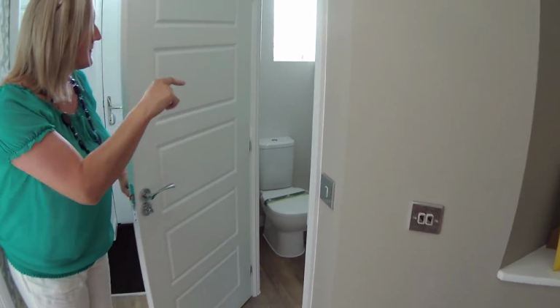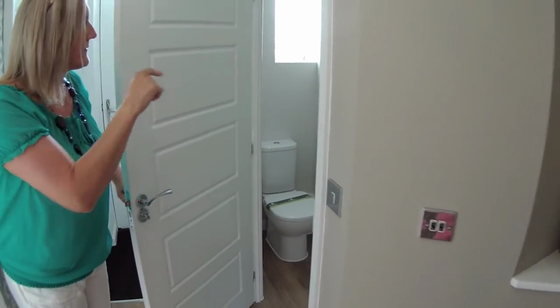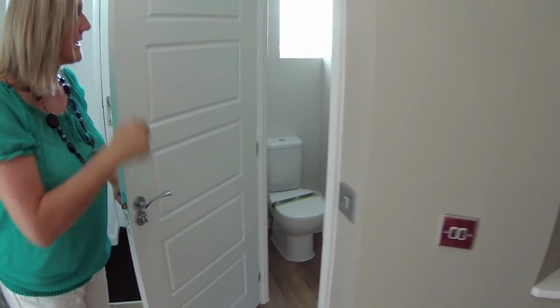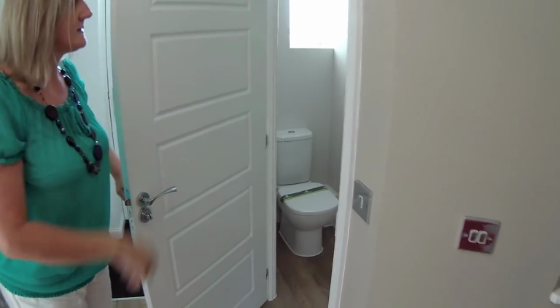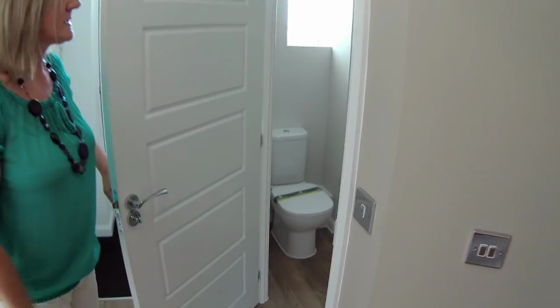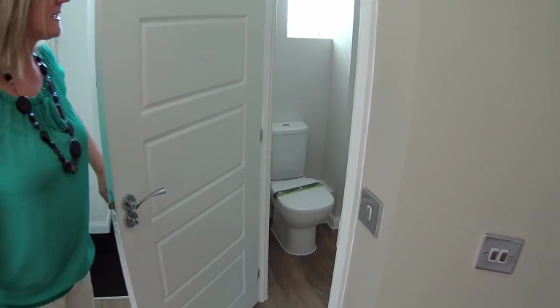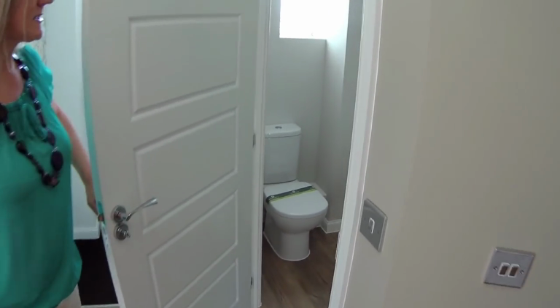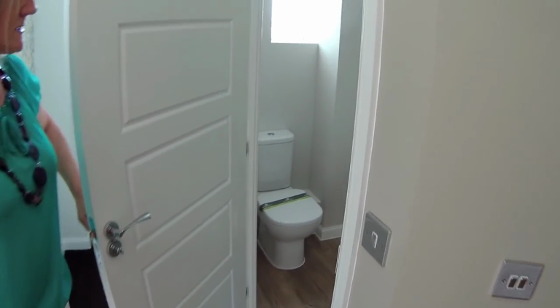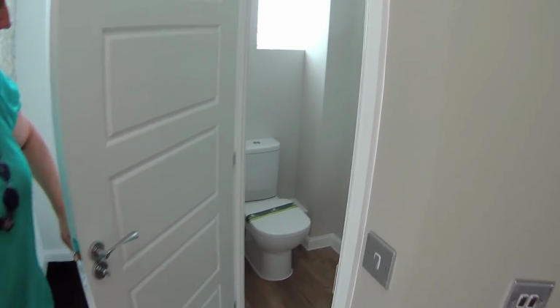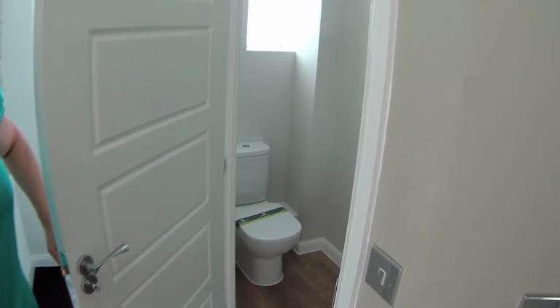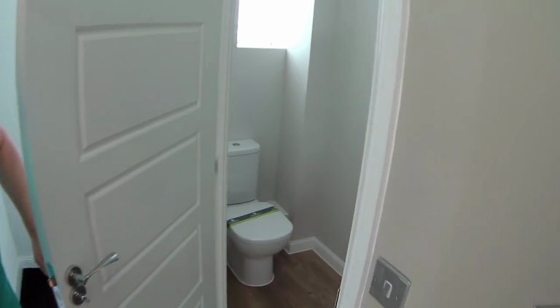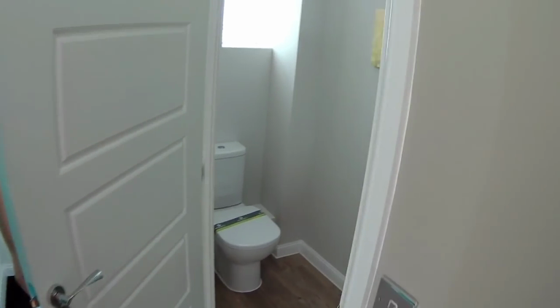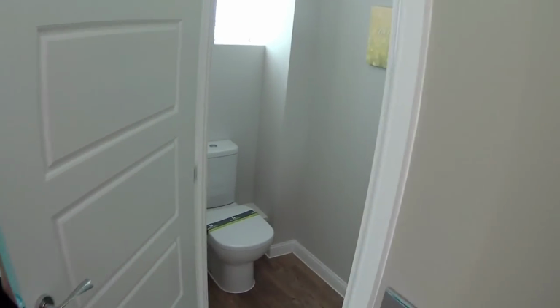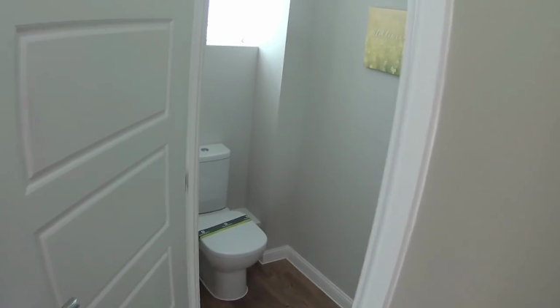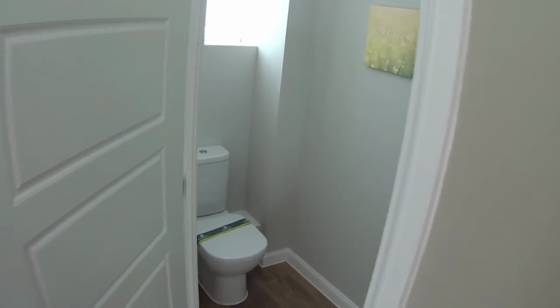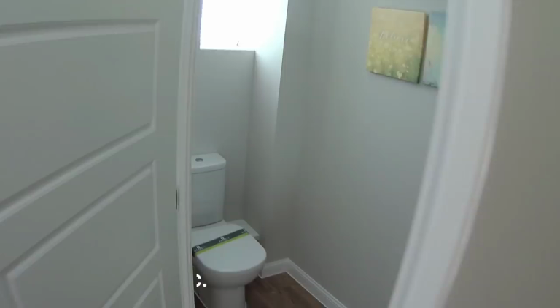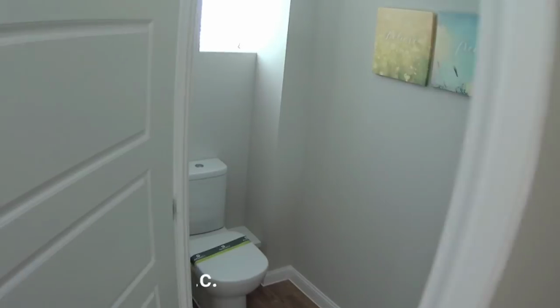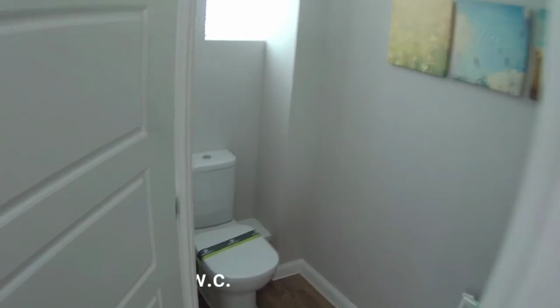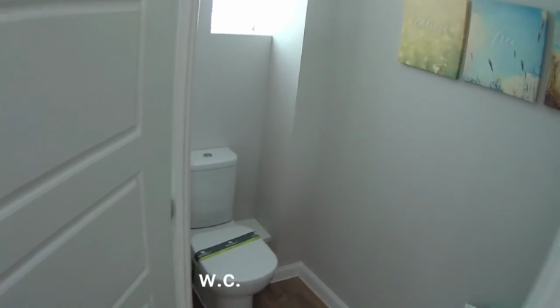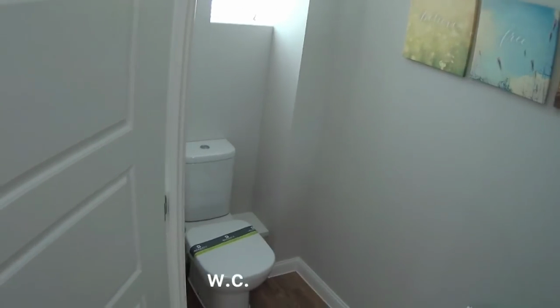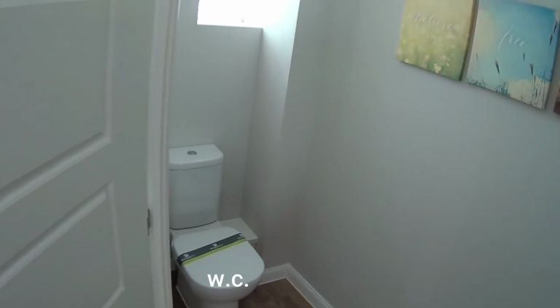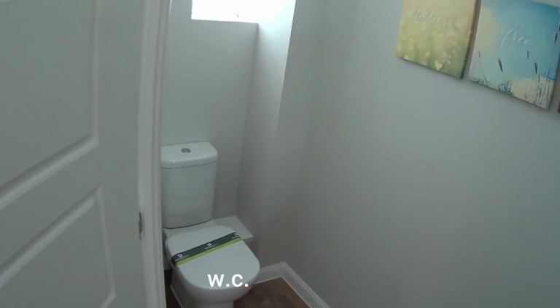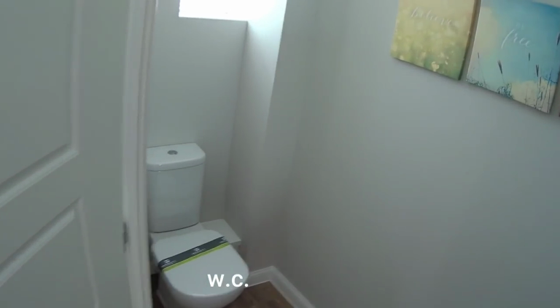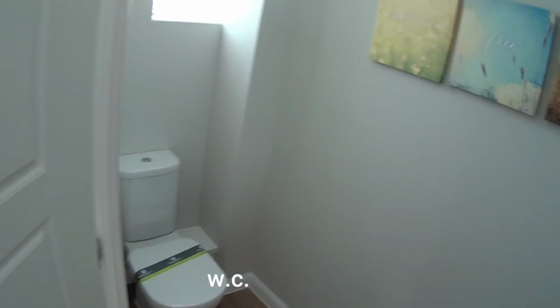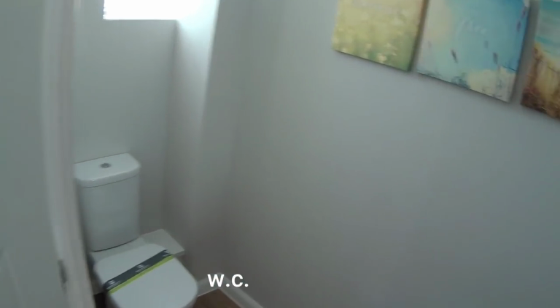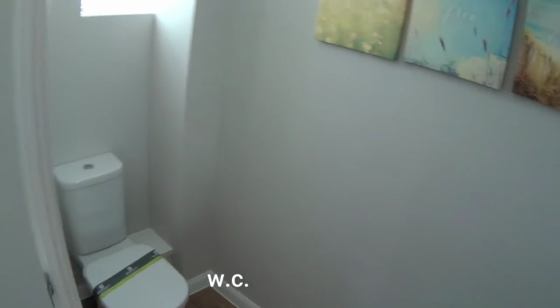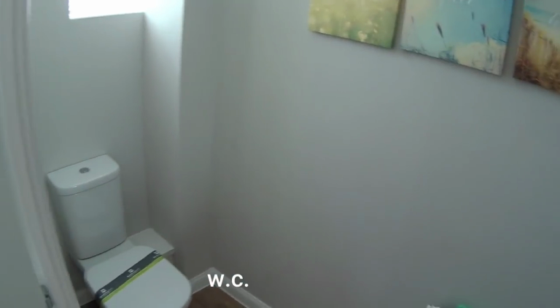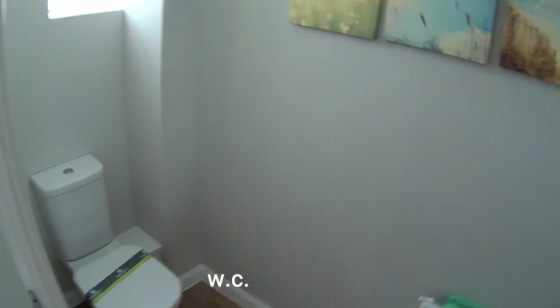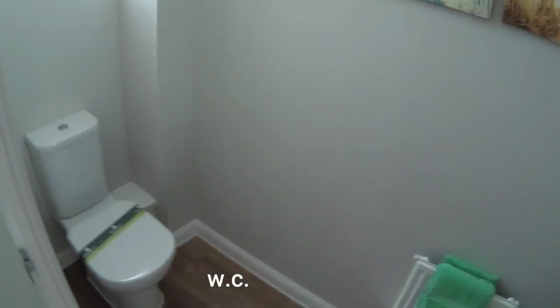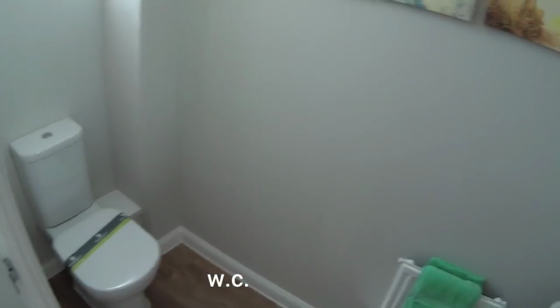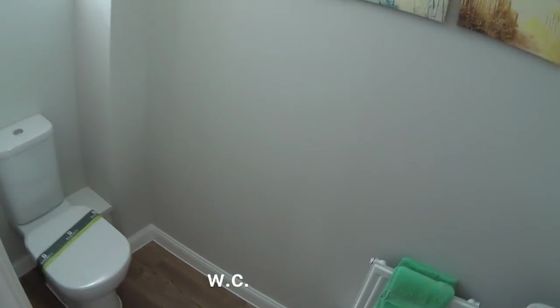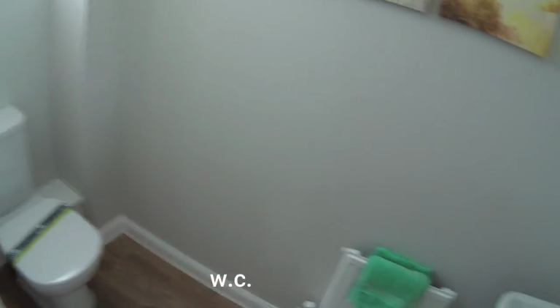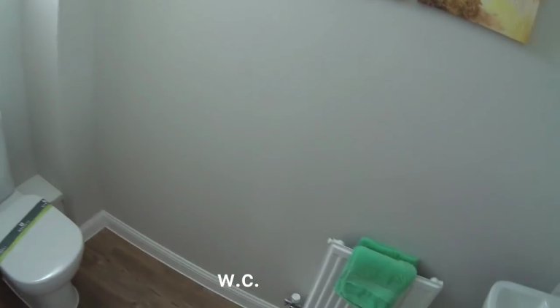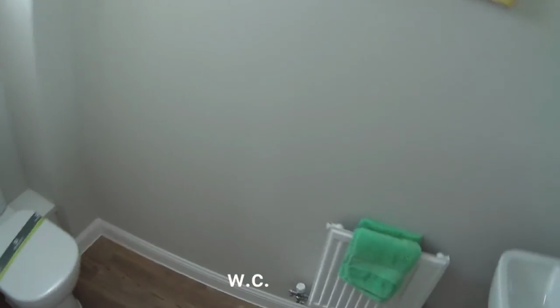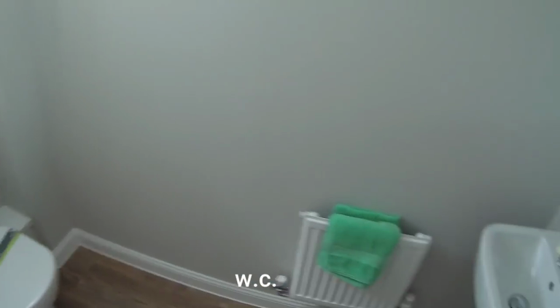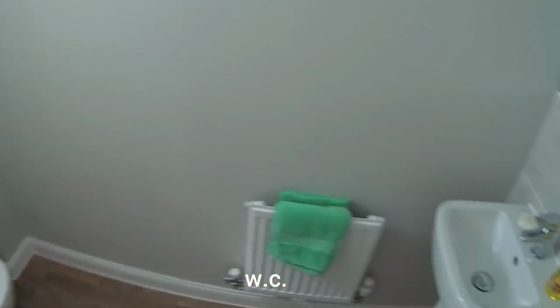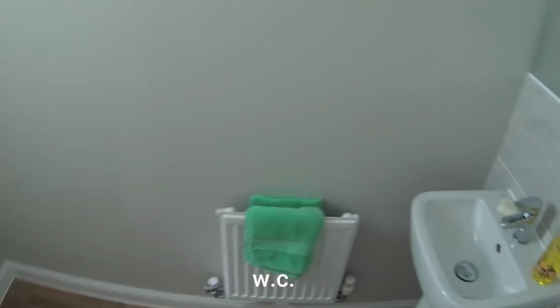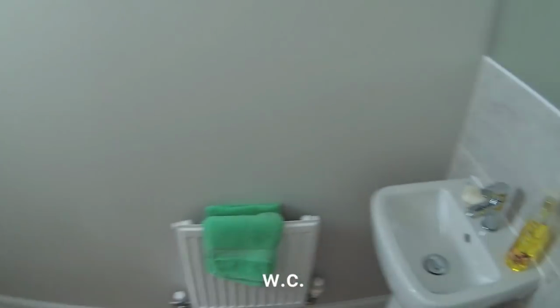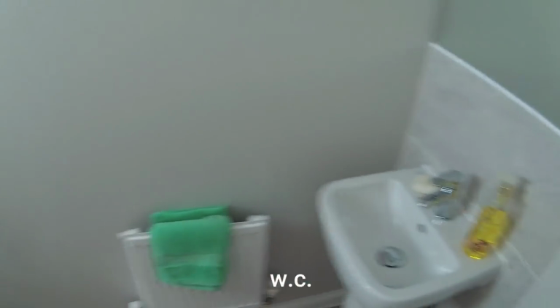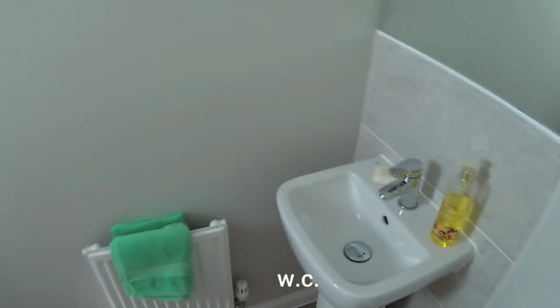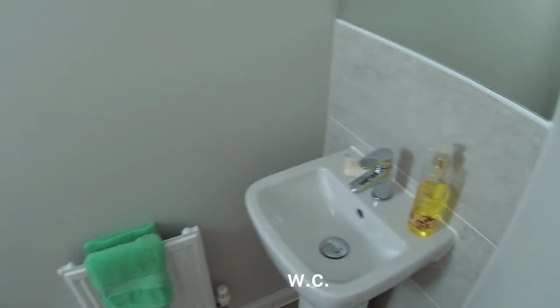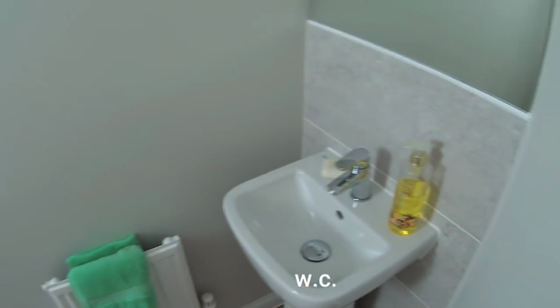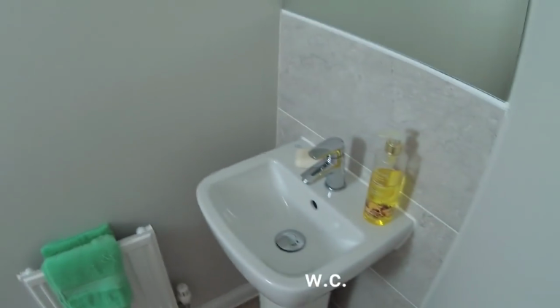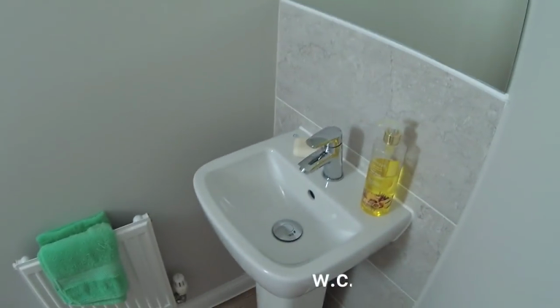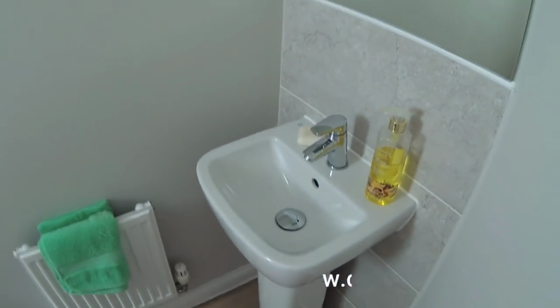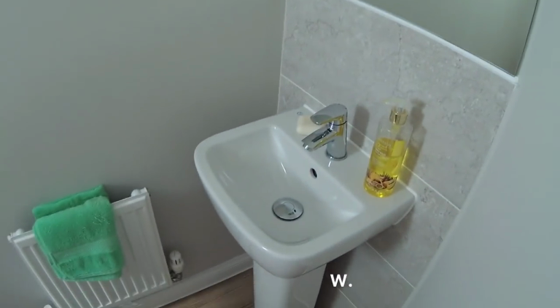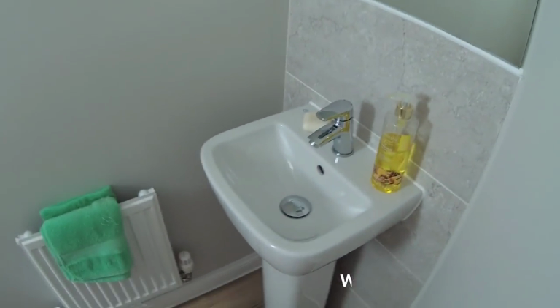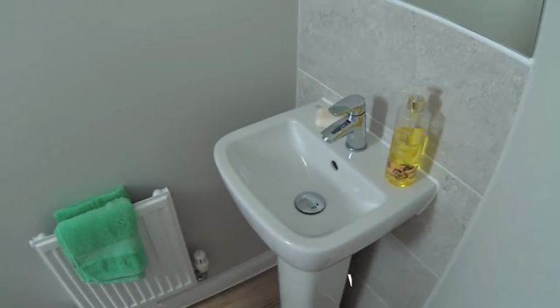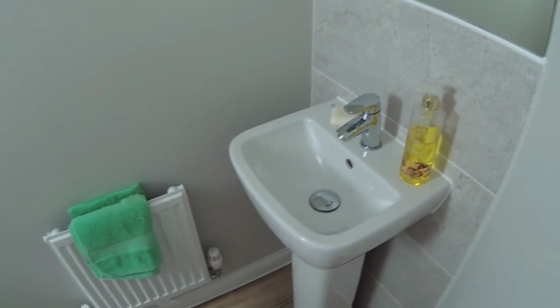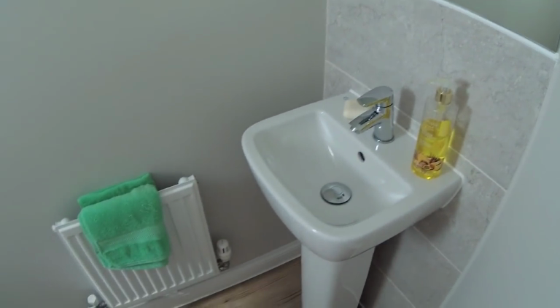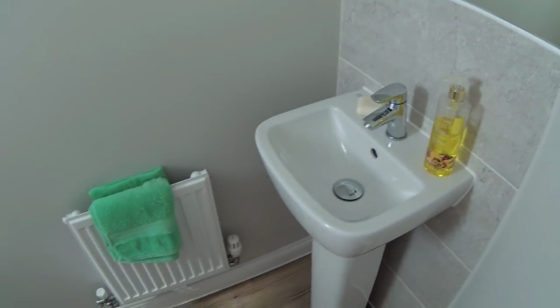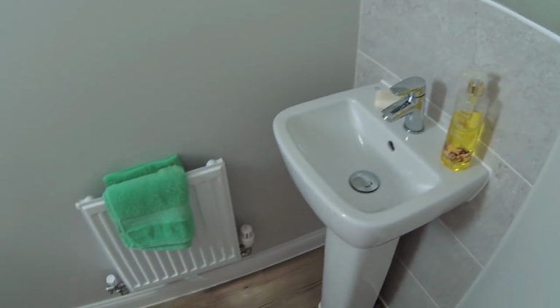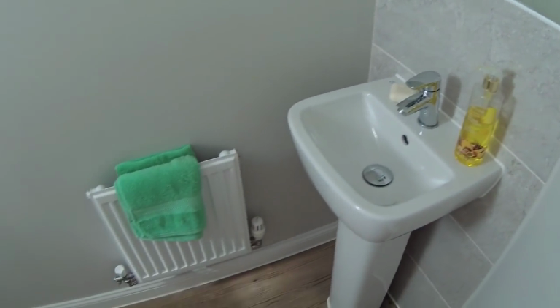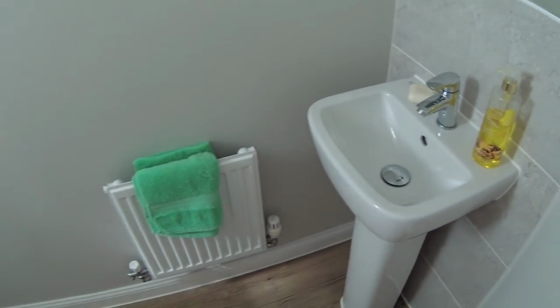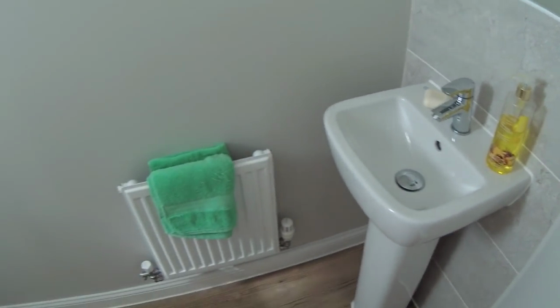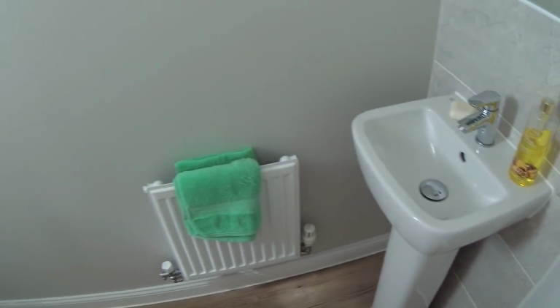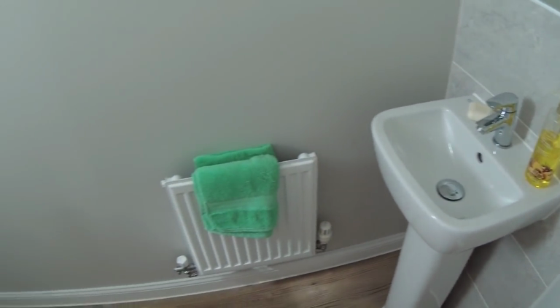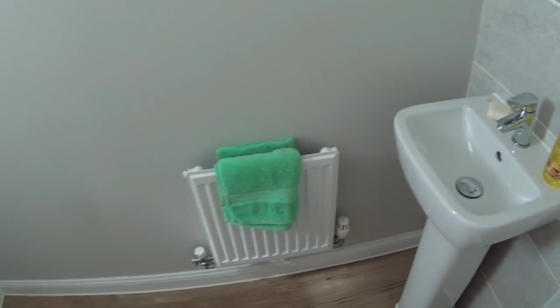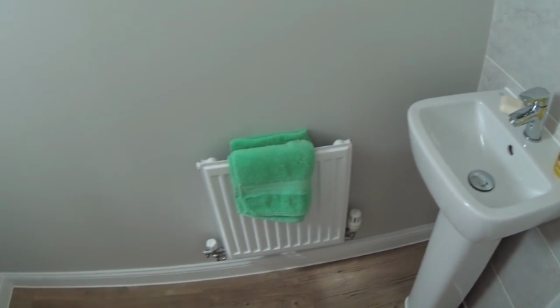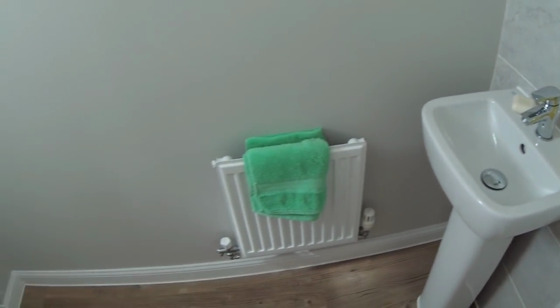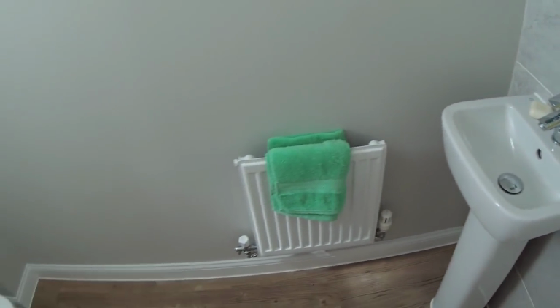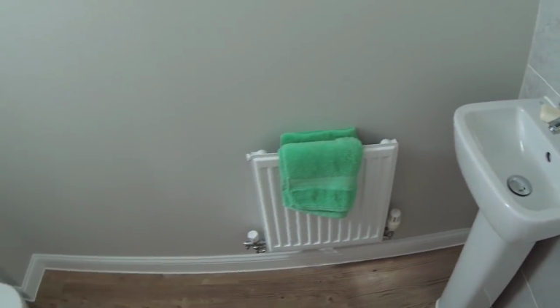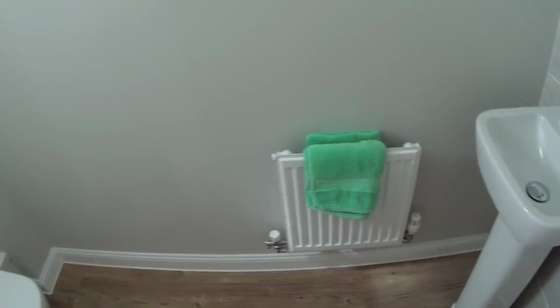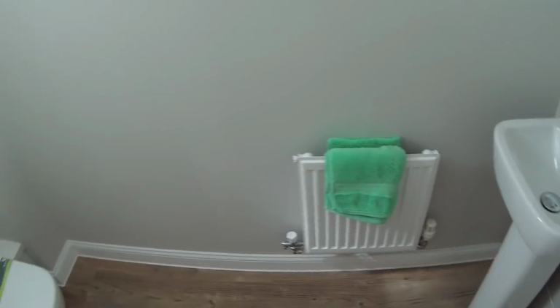Right, downstairs WC there. It's a simple enough one - Ideal Standard sanitaryware and a radiator.